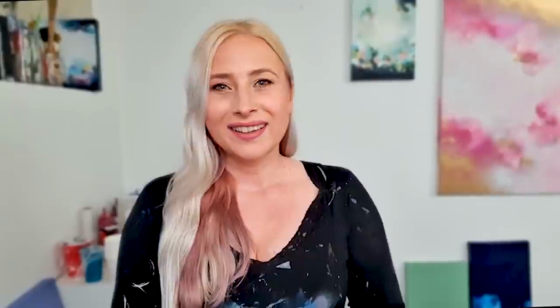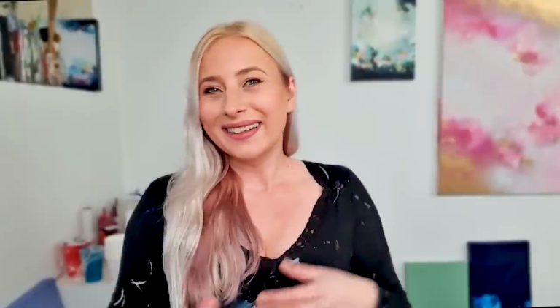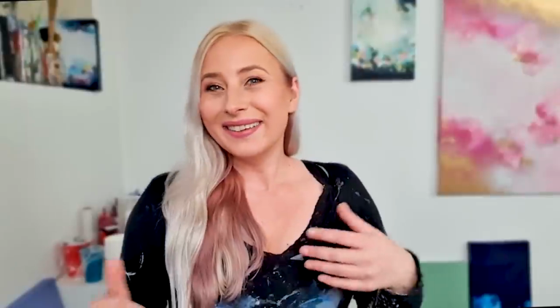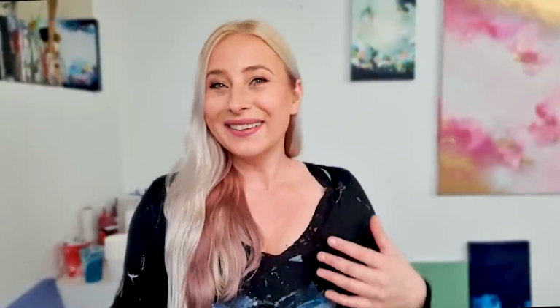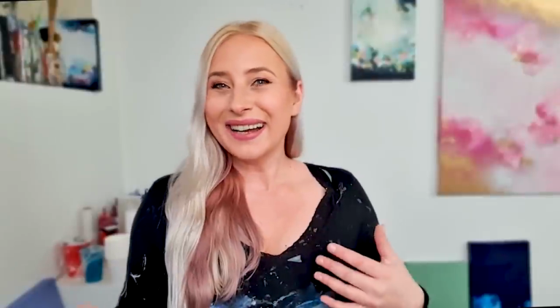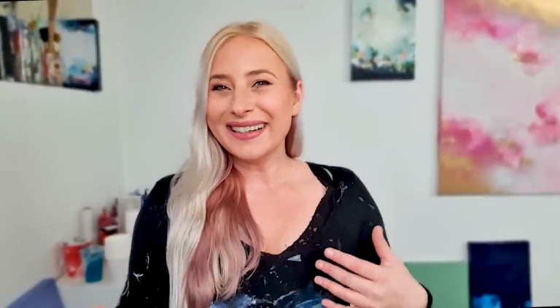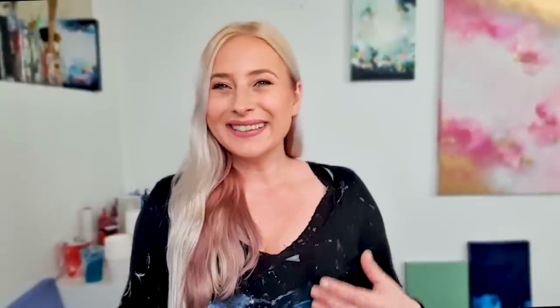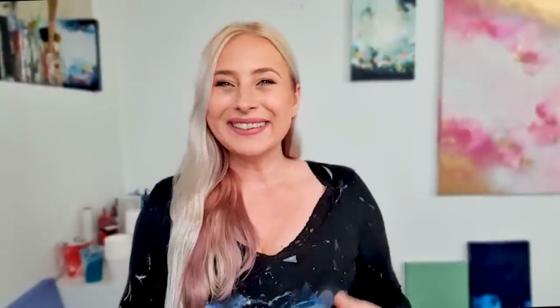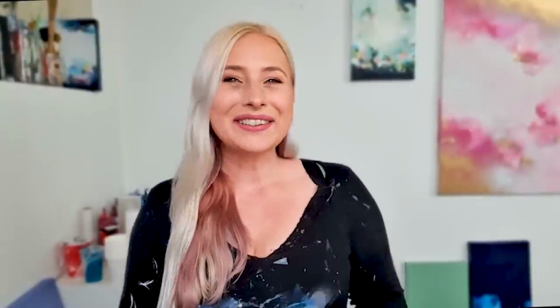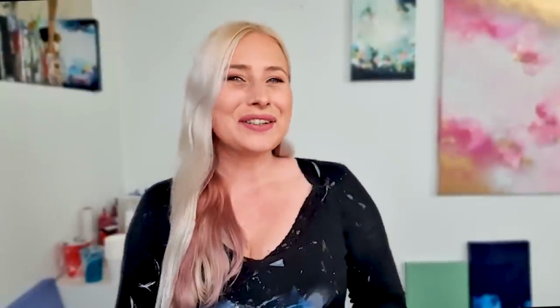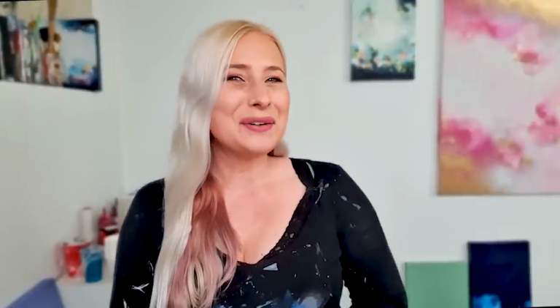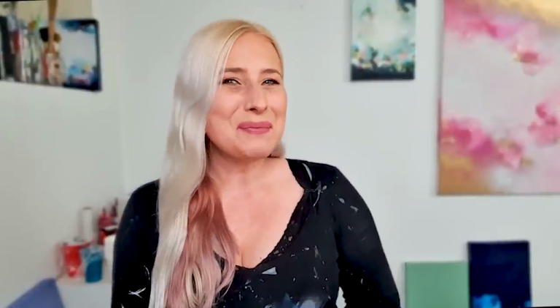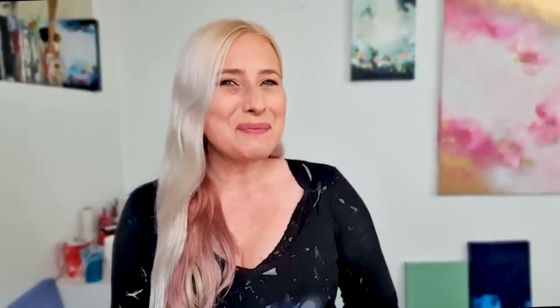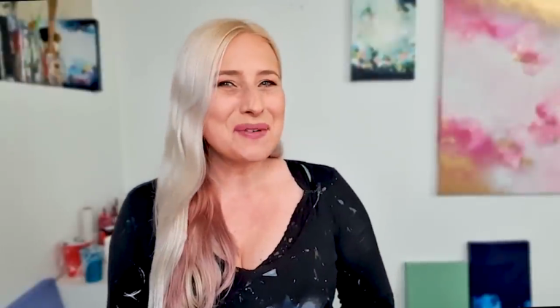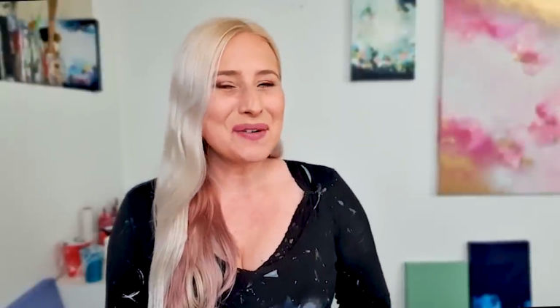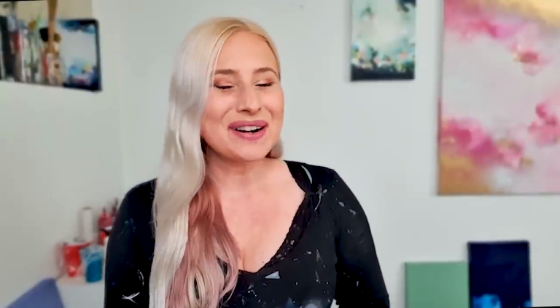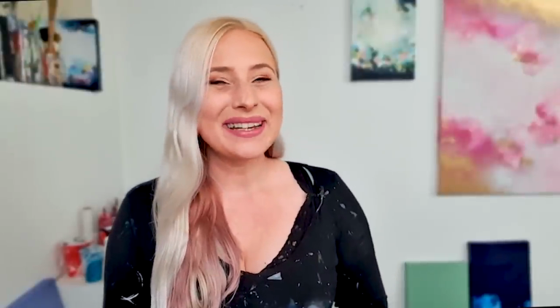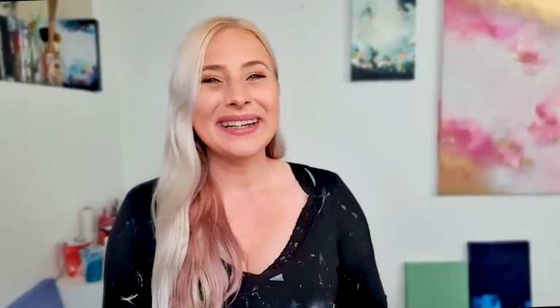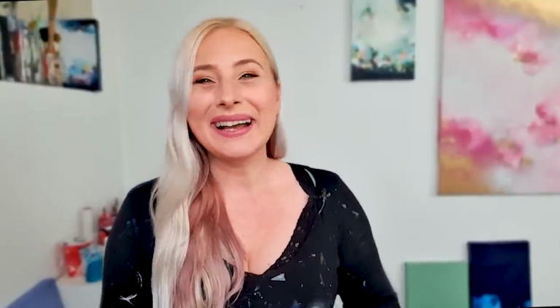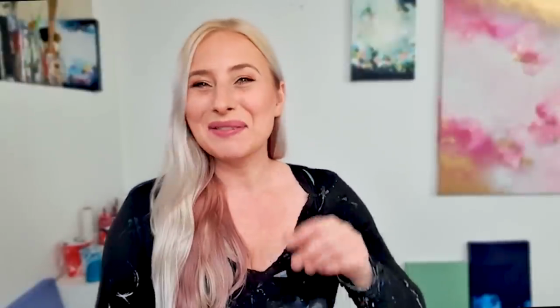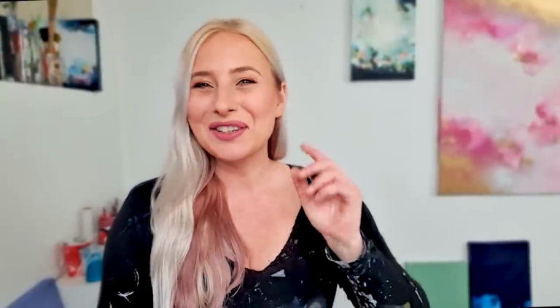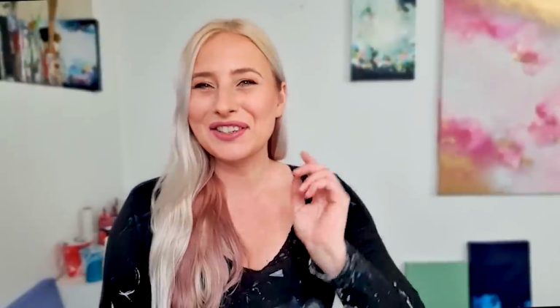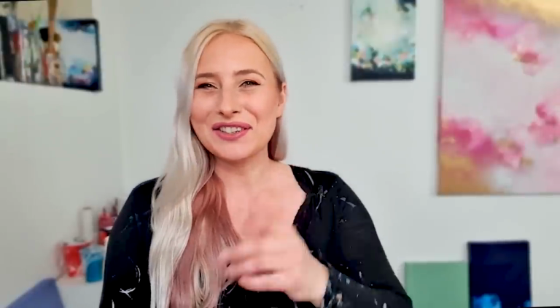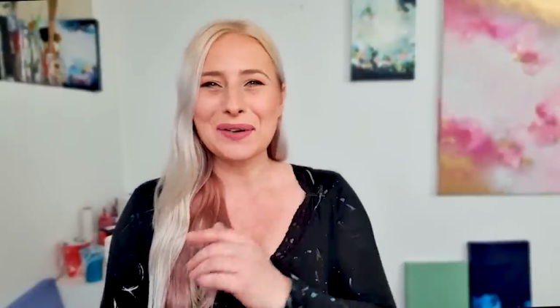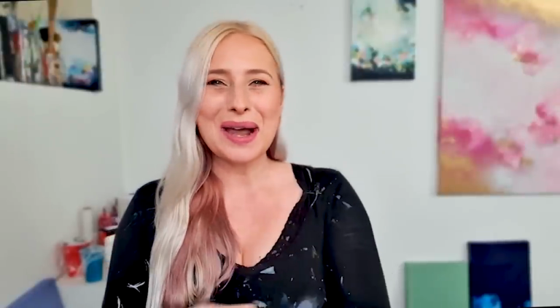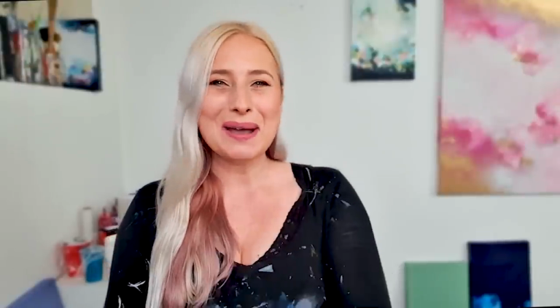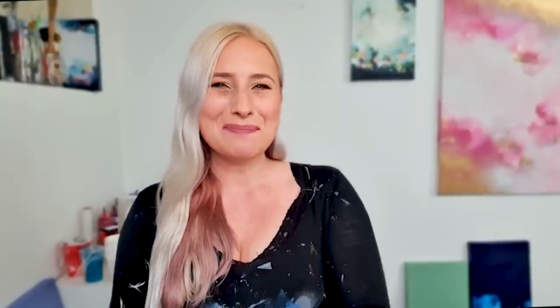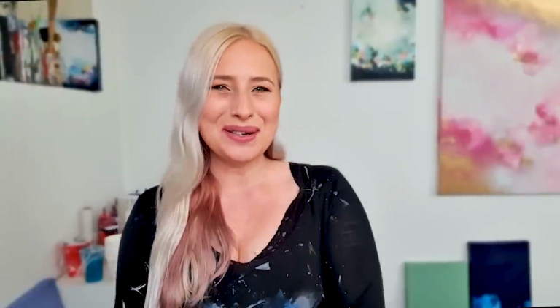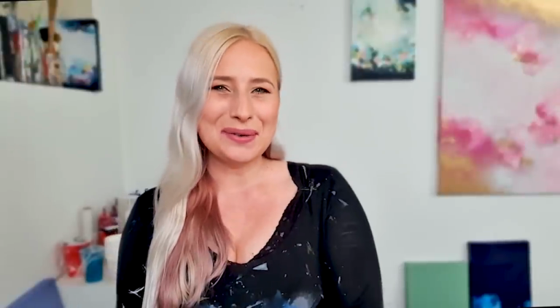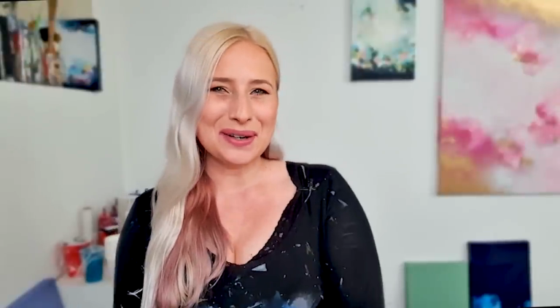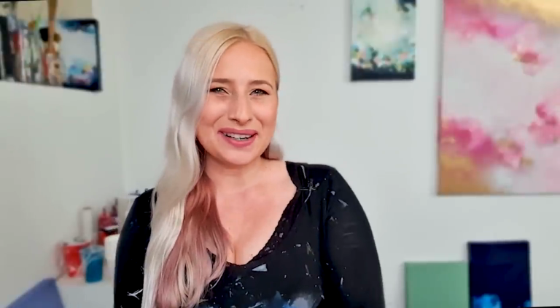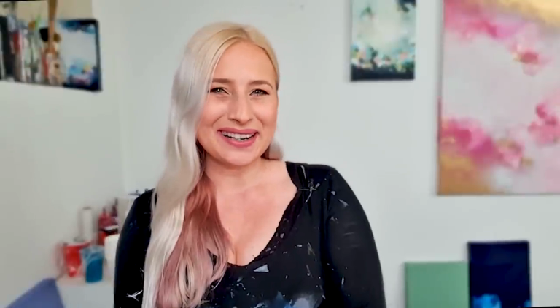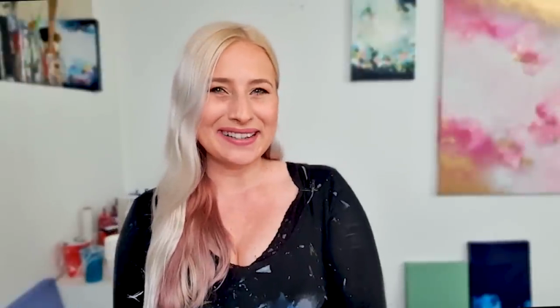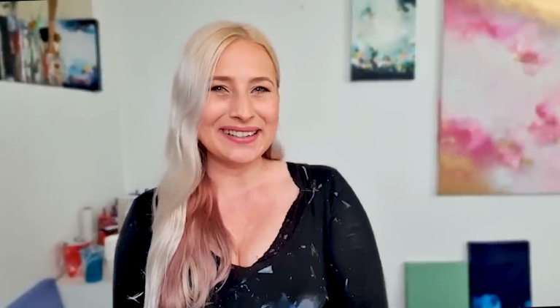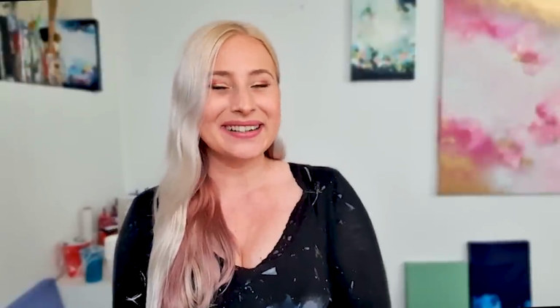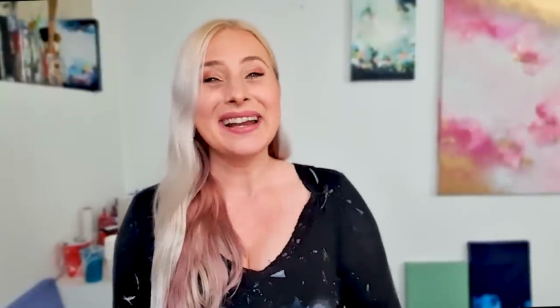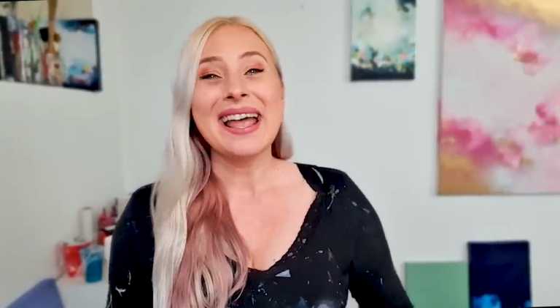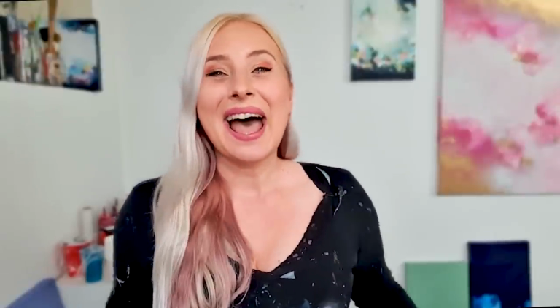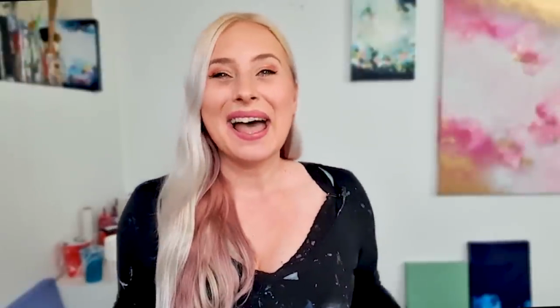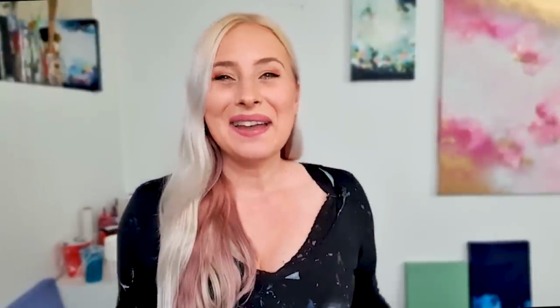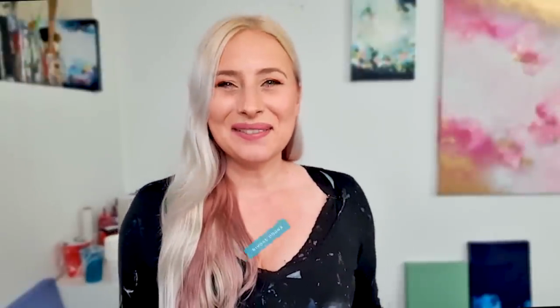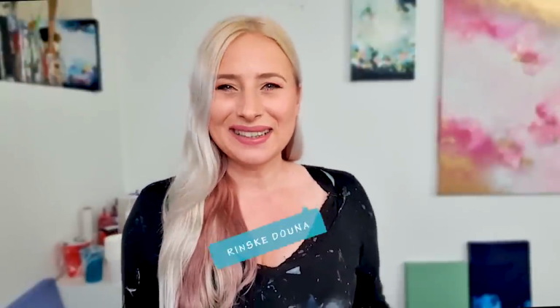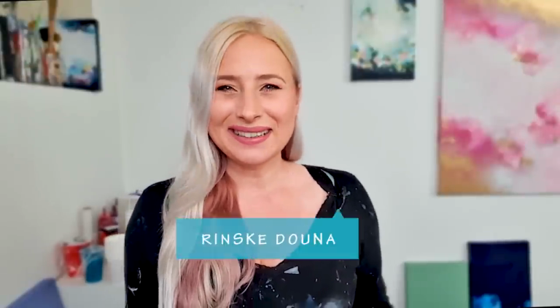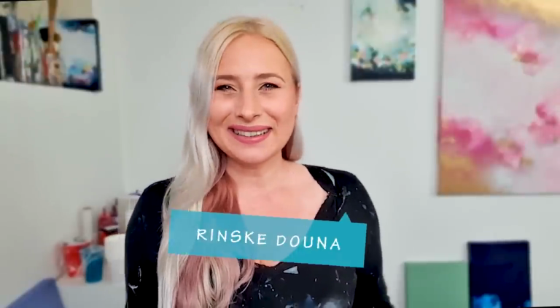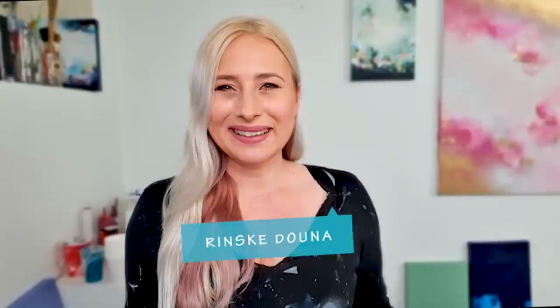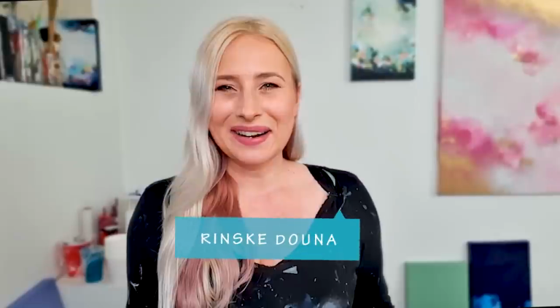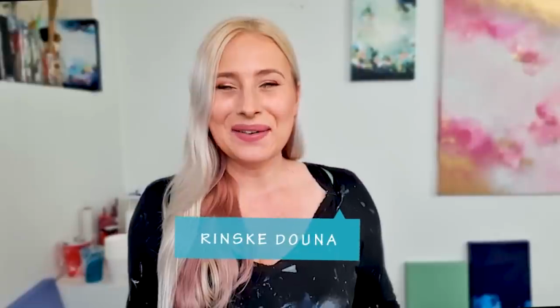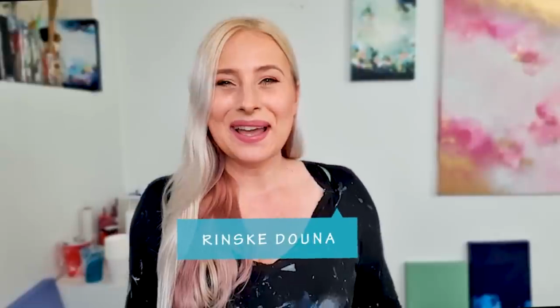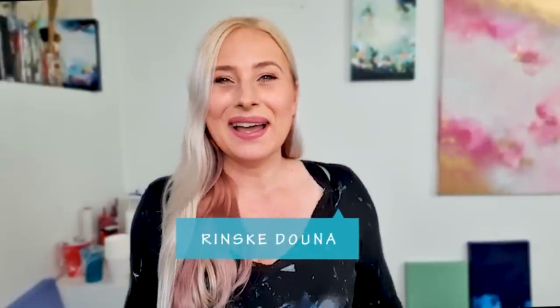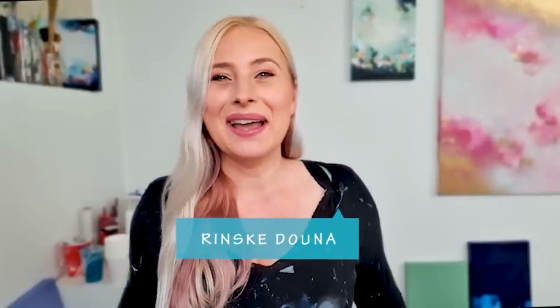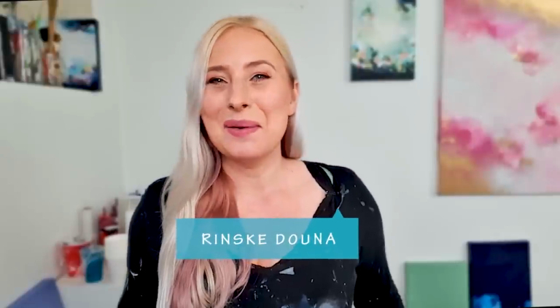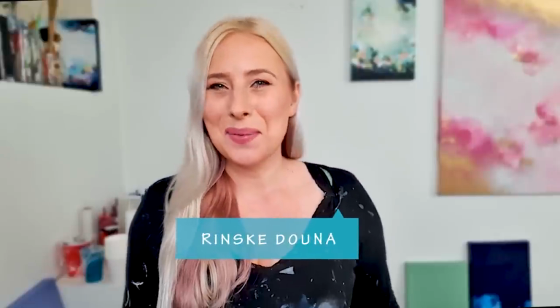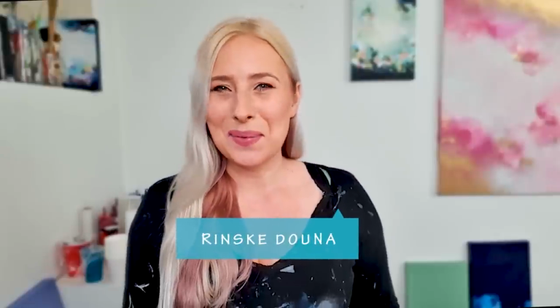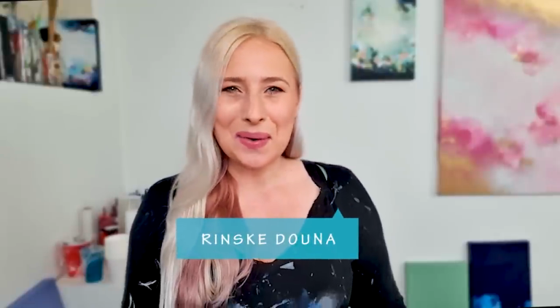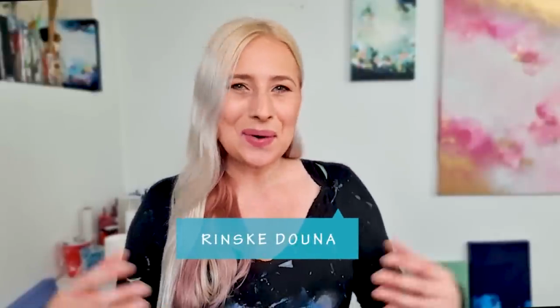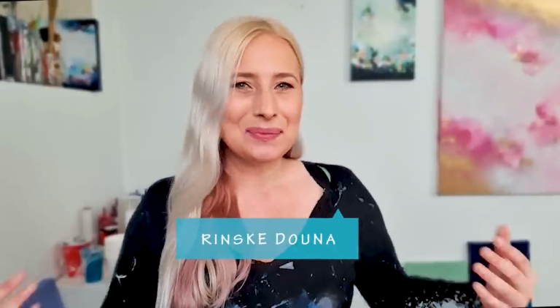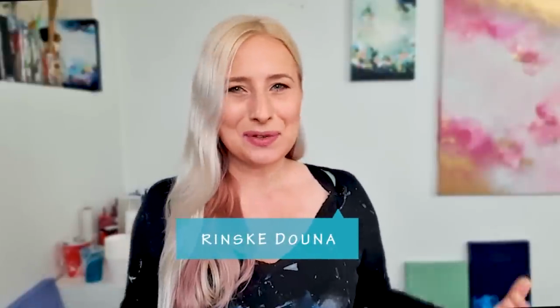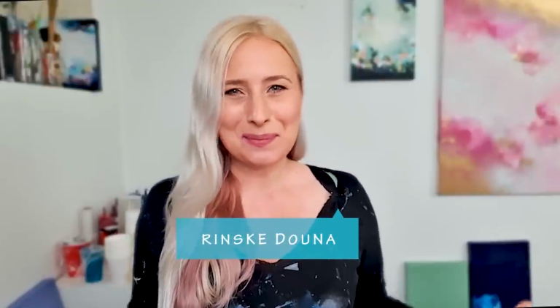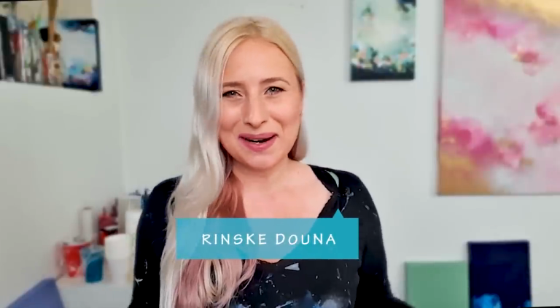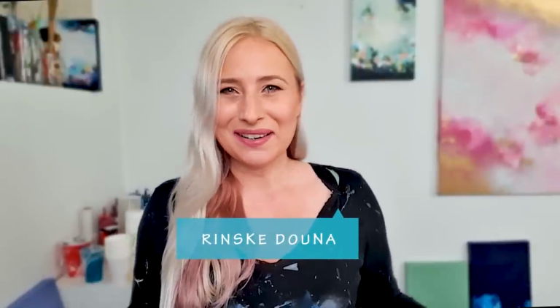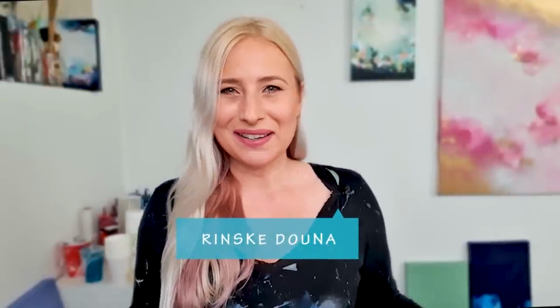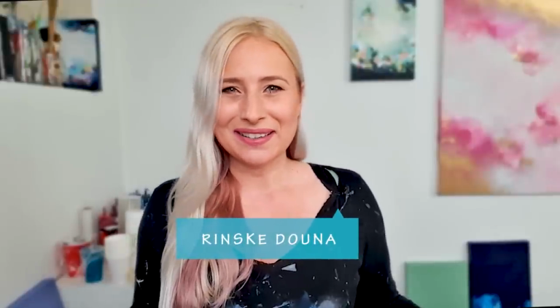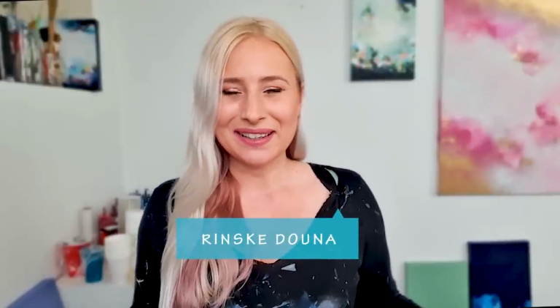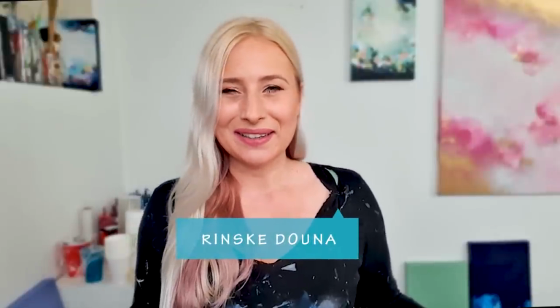Hello guys, good morning. I'm so happy you are here. I'm Linske Dauna and welcome to my art channel.